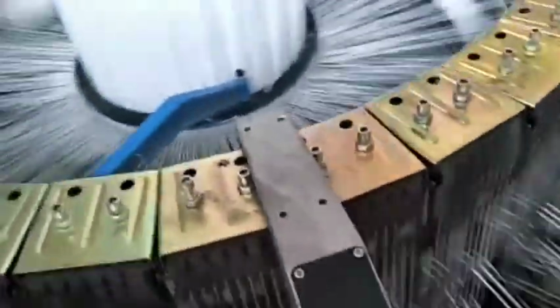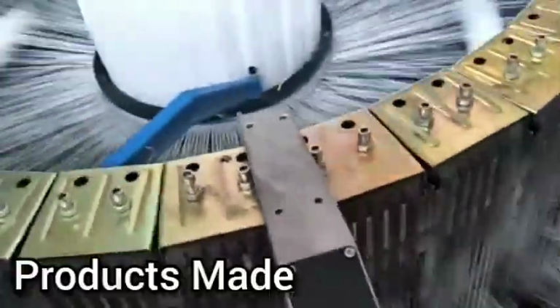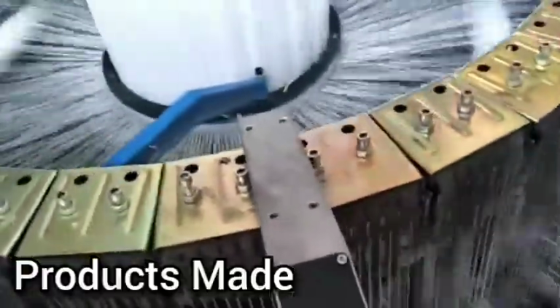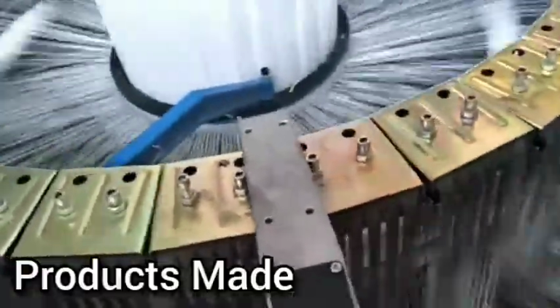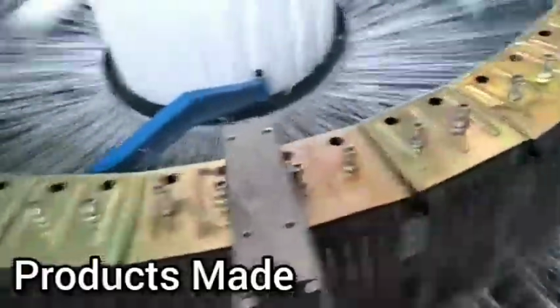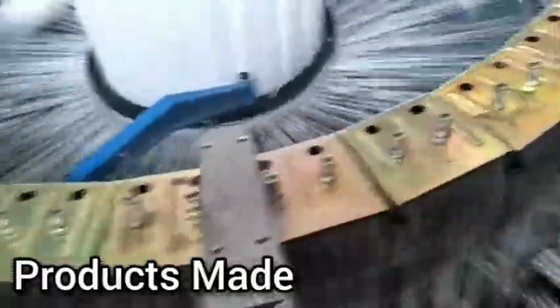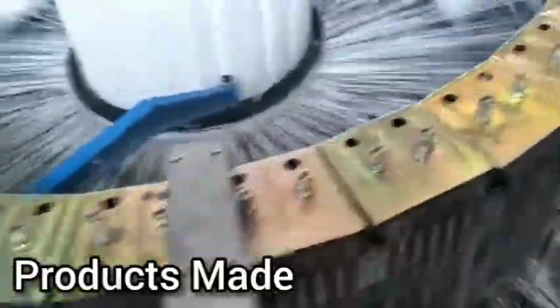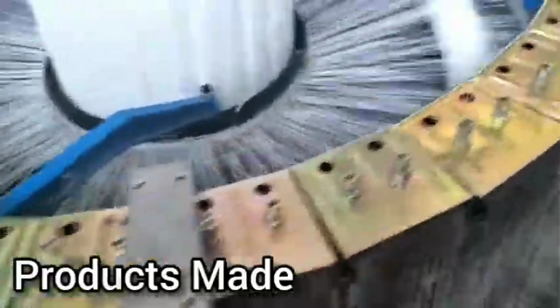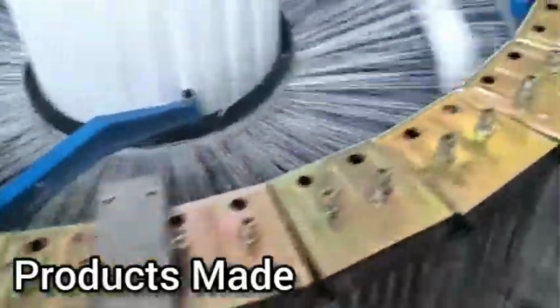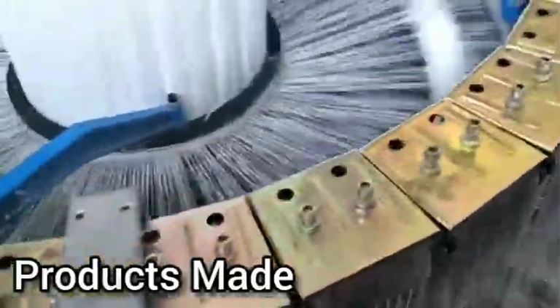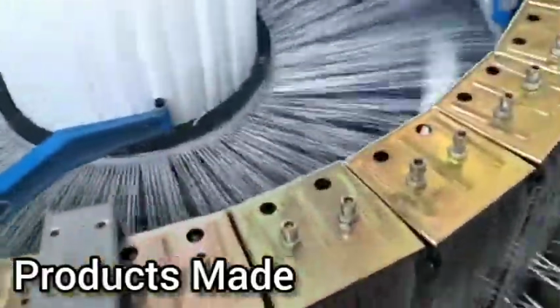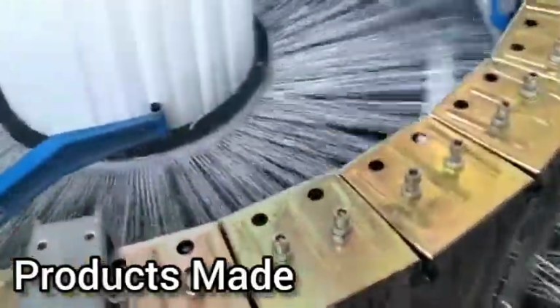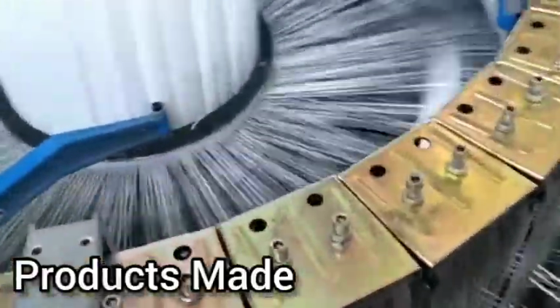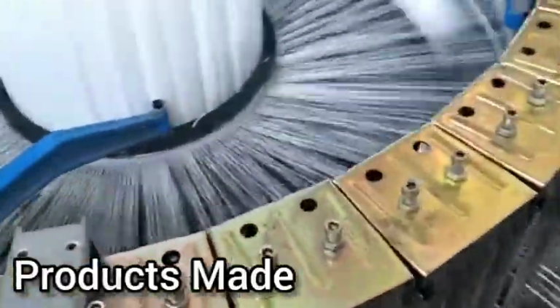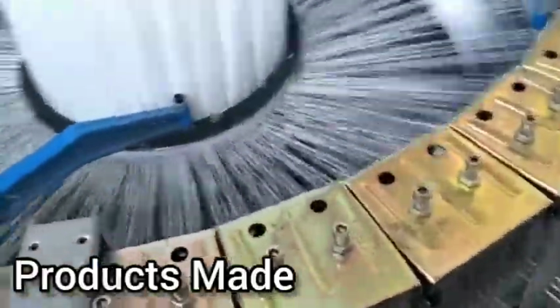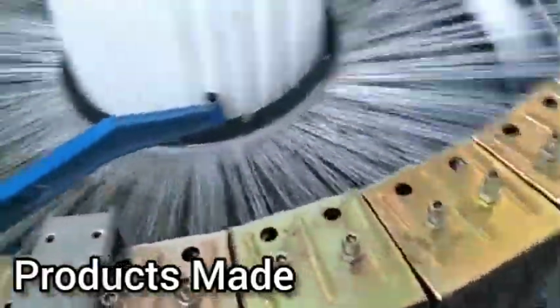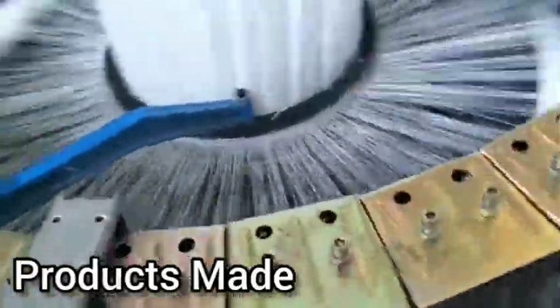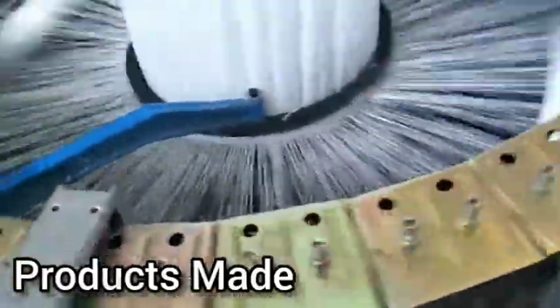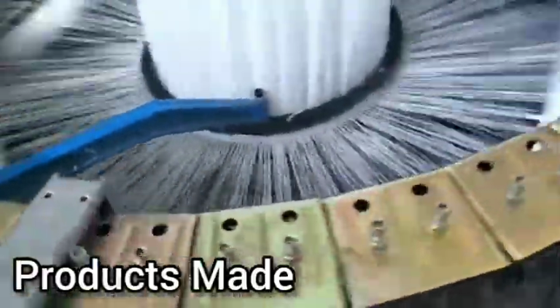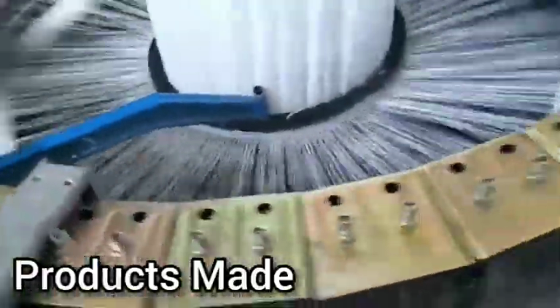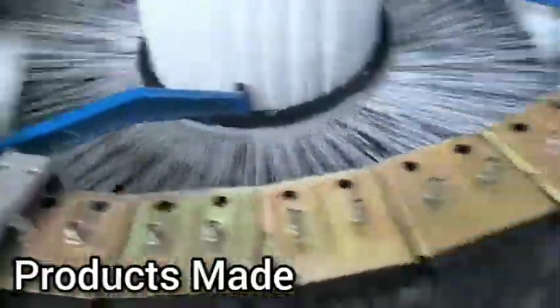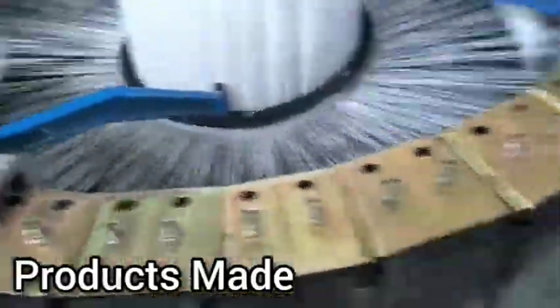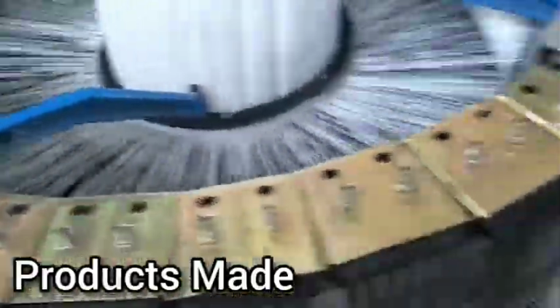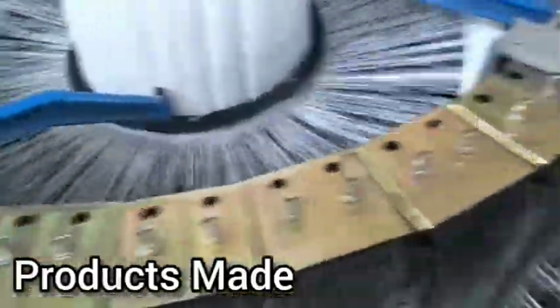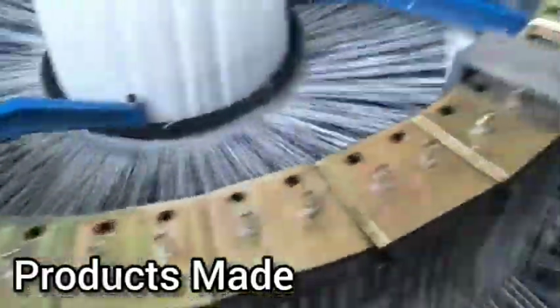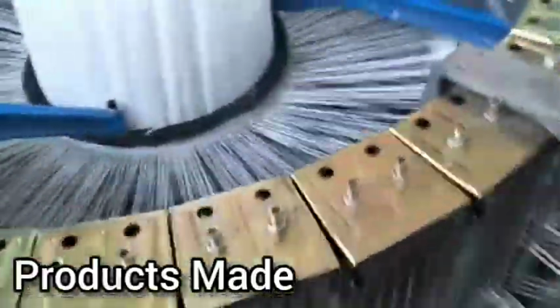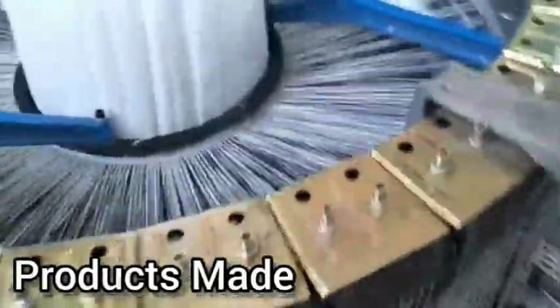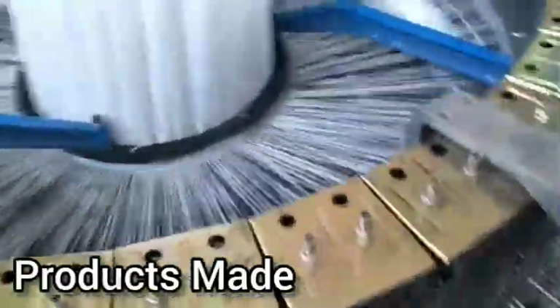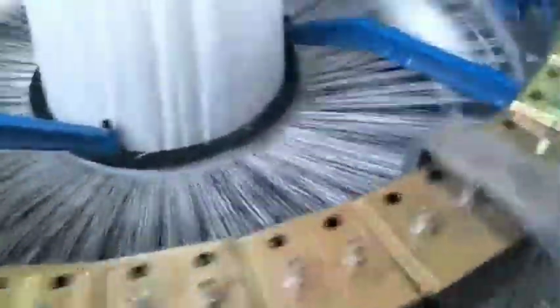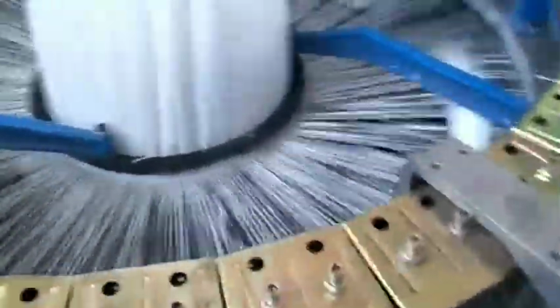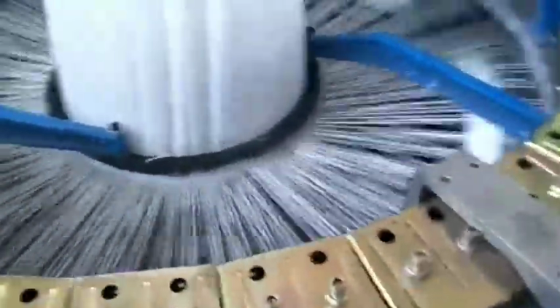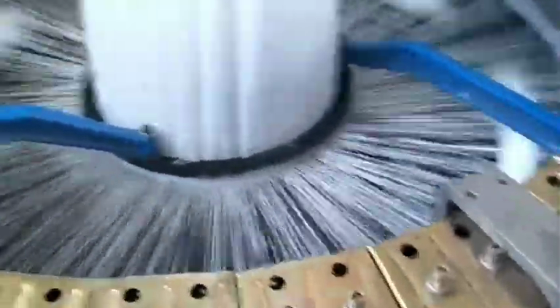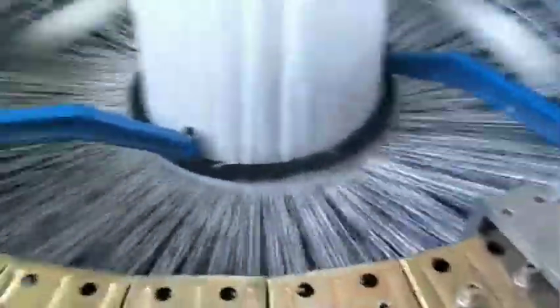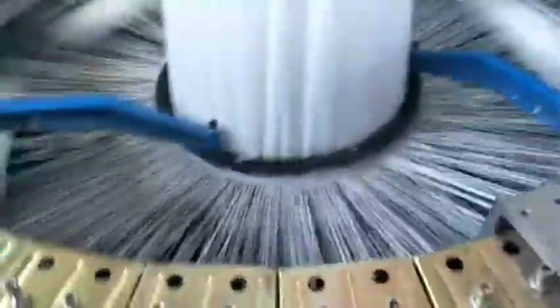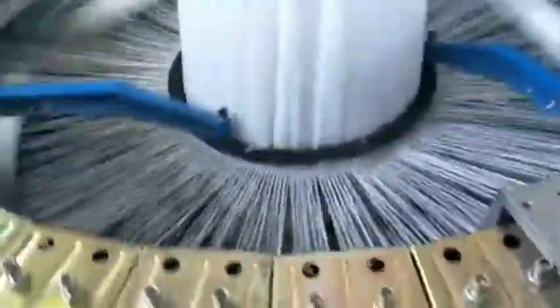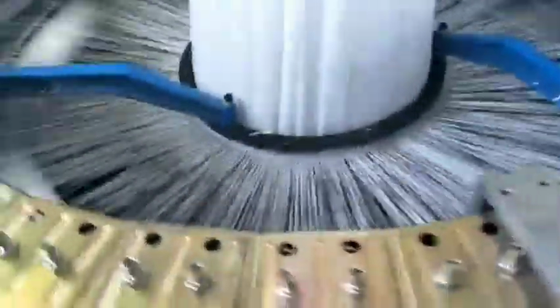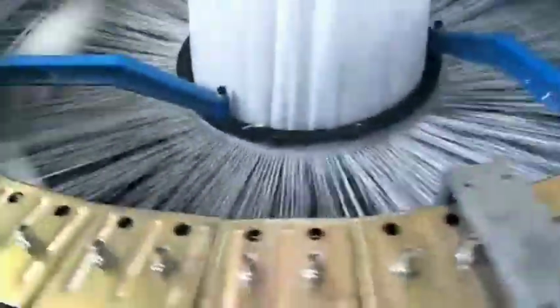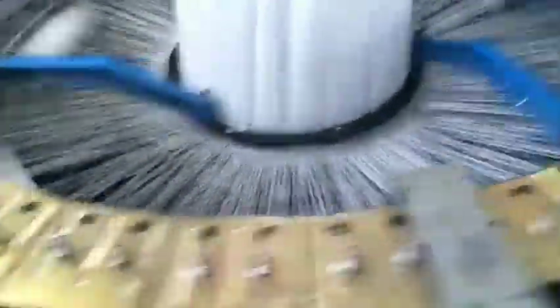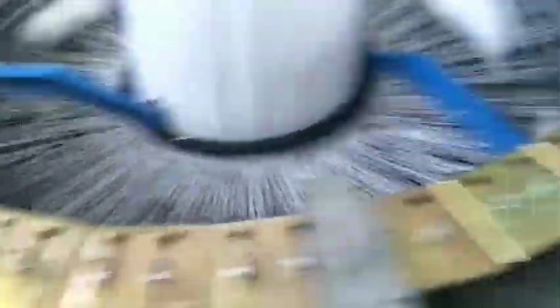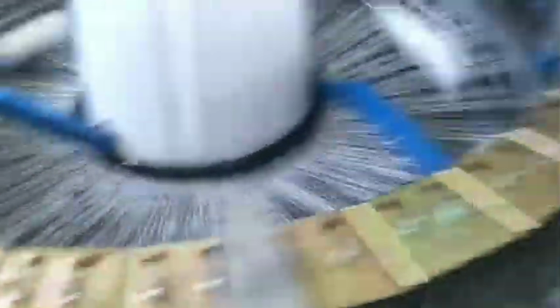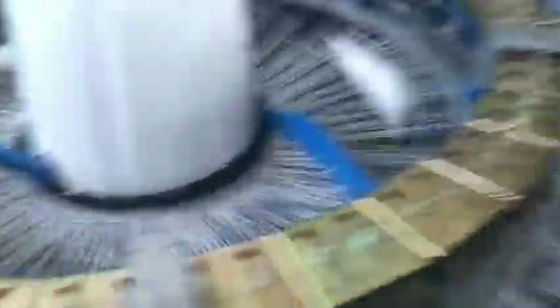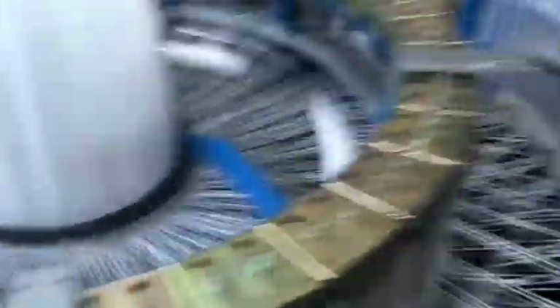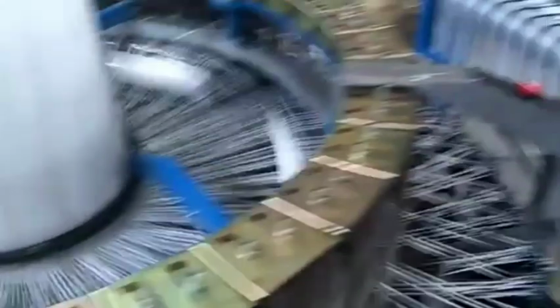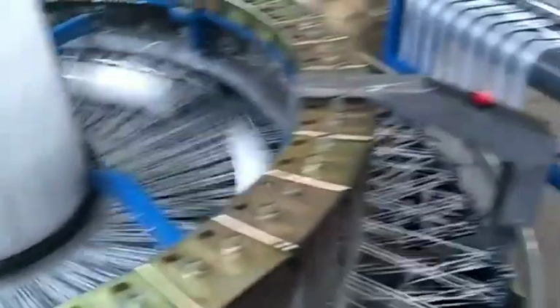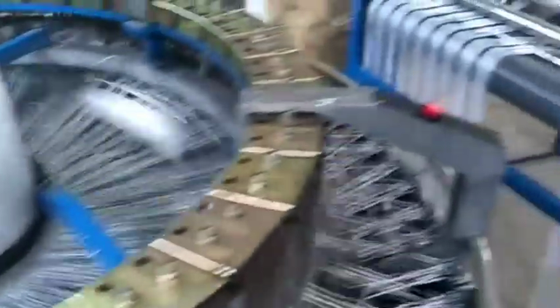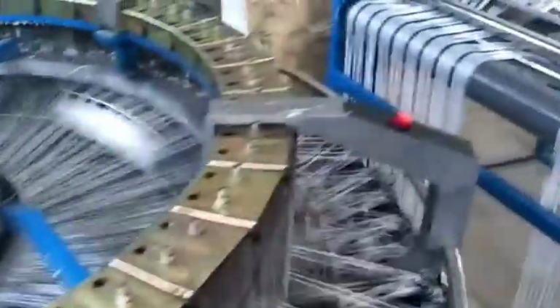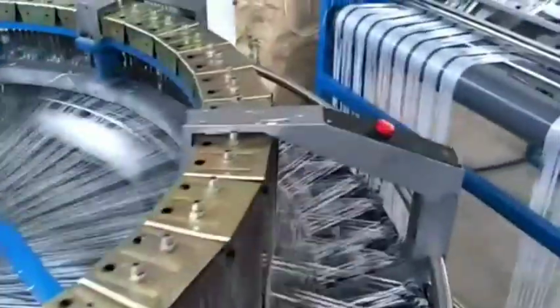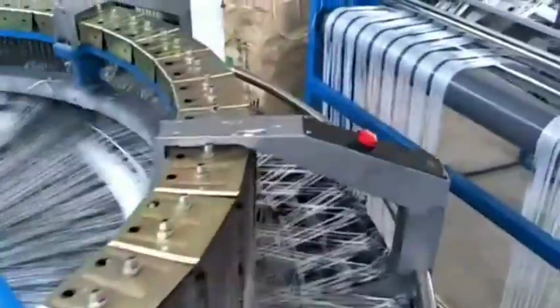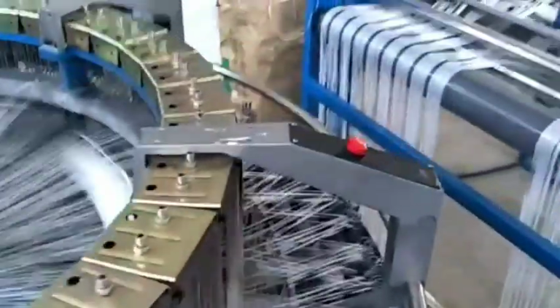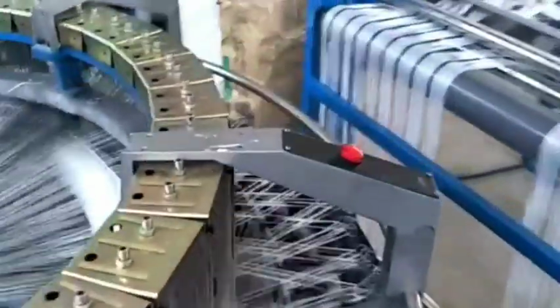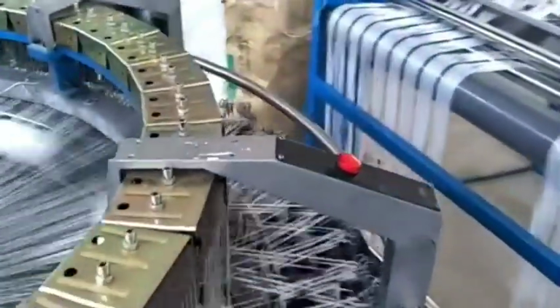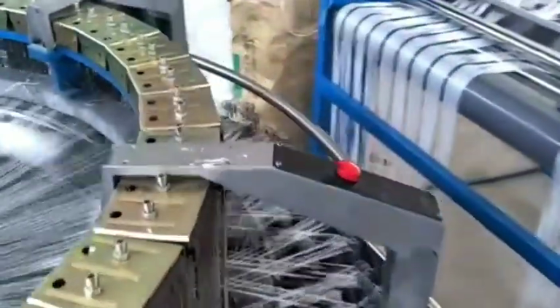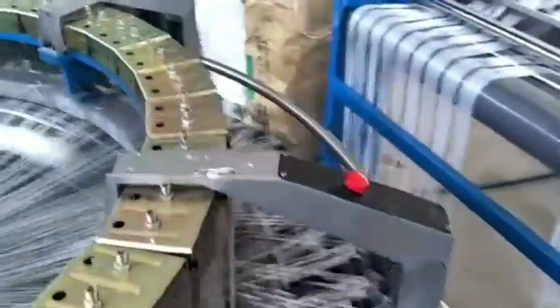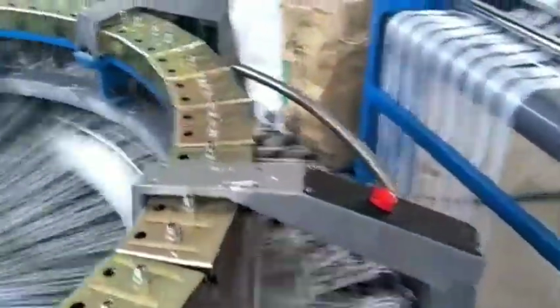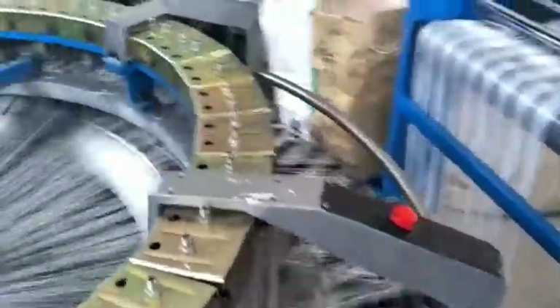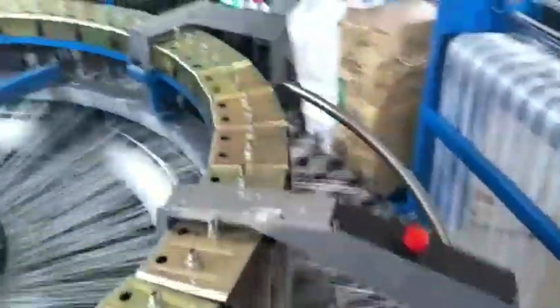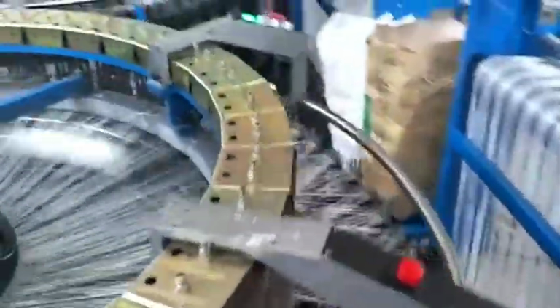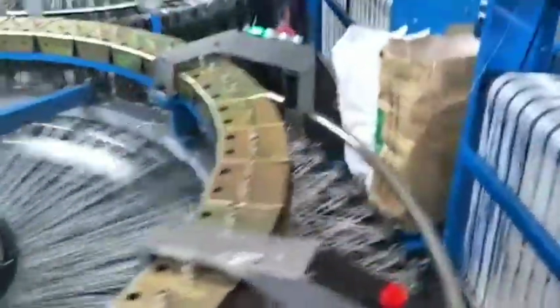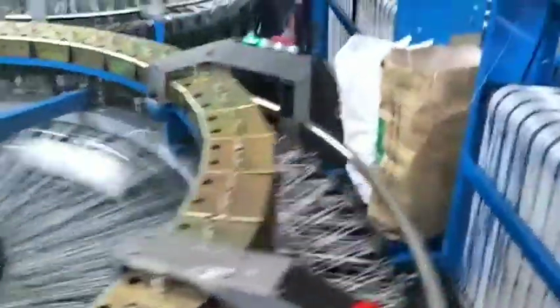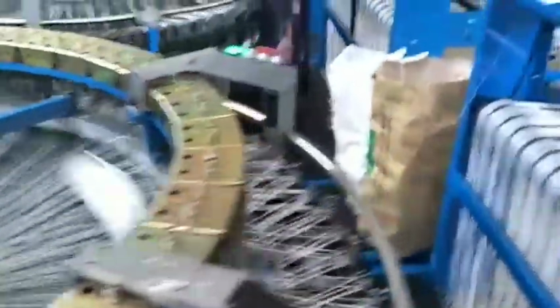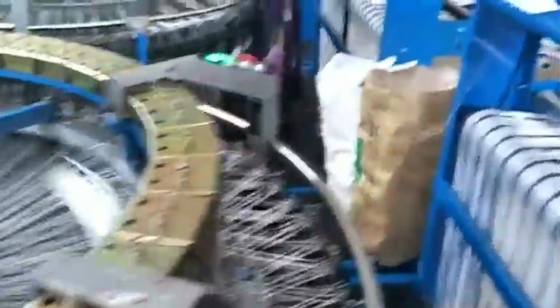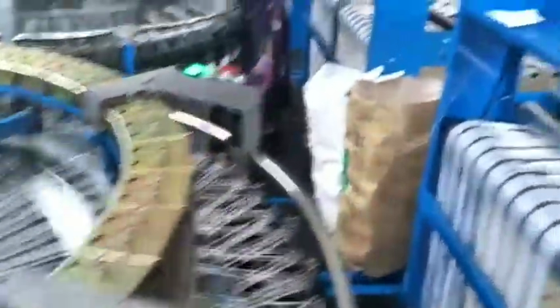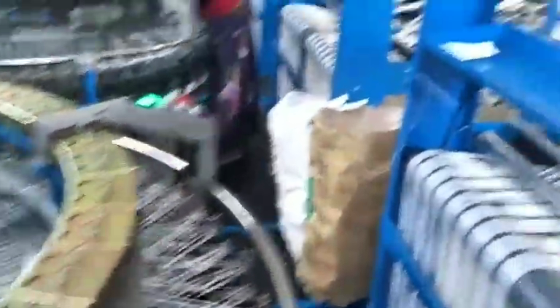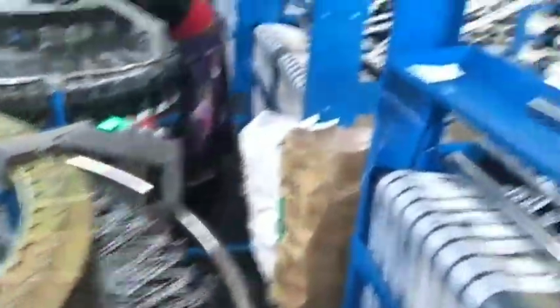A simple knit hat, scarves, bracelets, umbrella holders, ties, and belts can be made using circular looms.